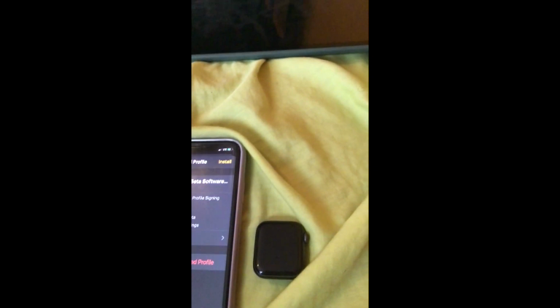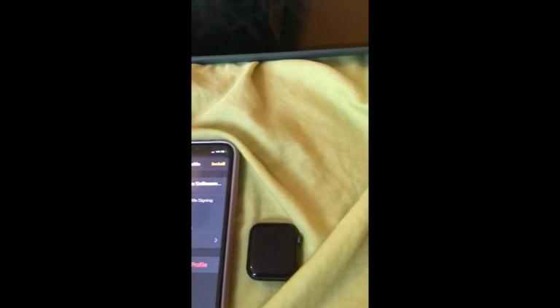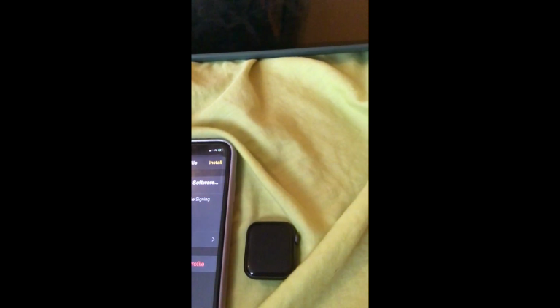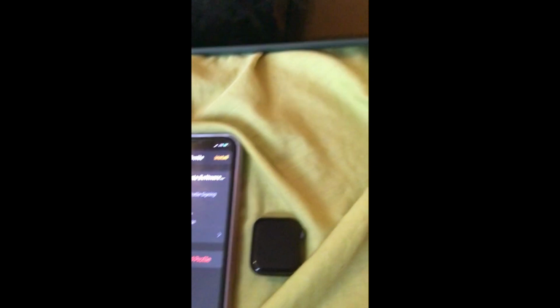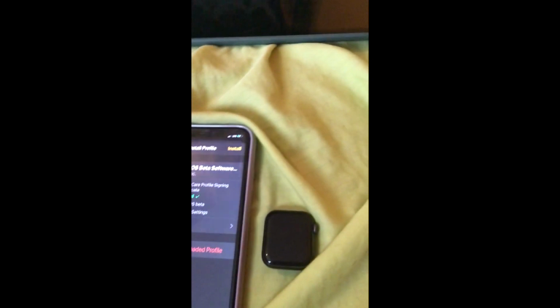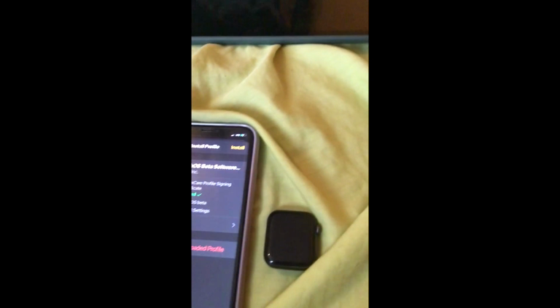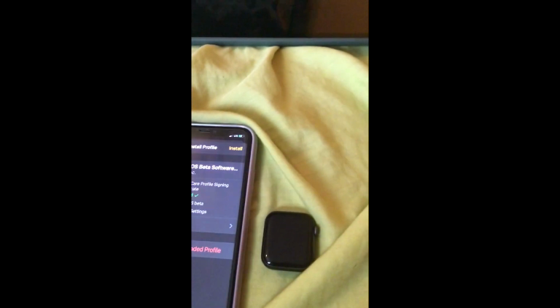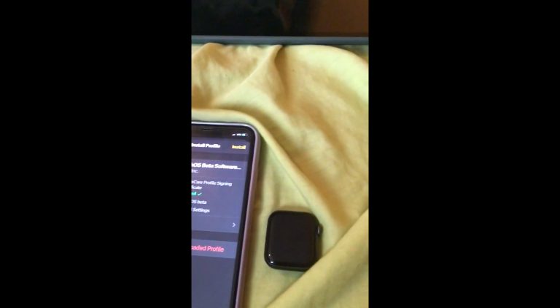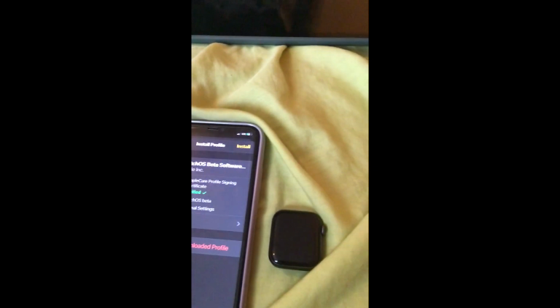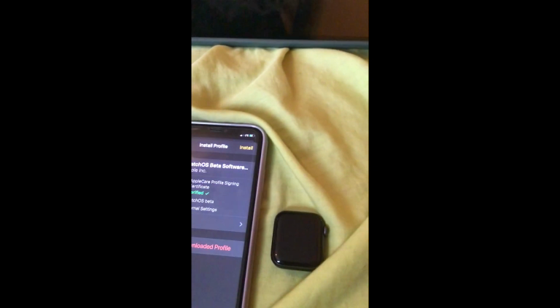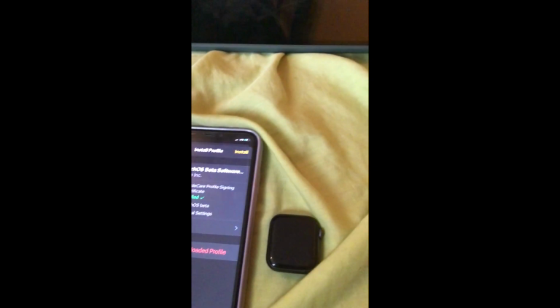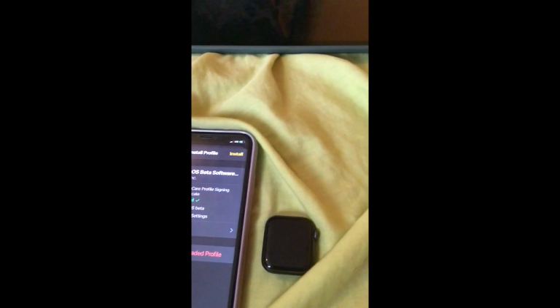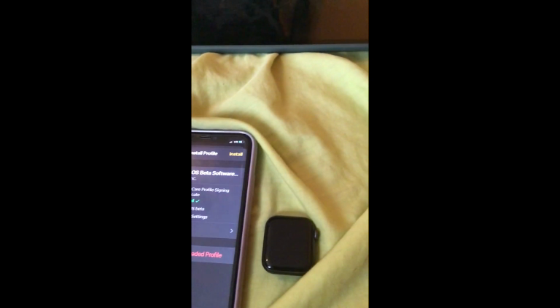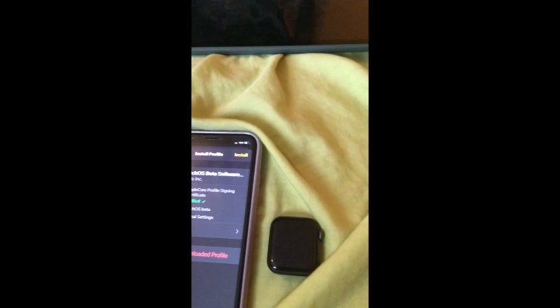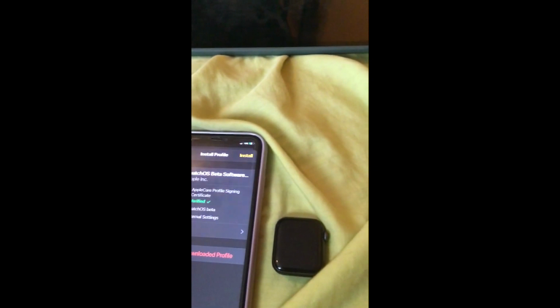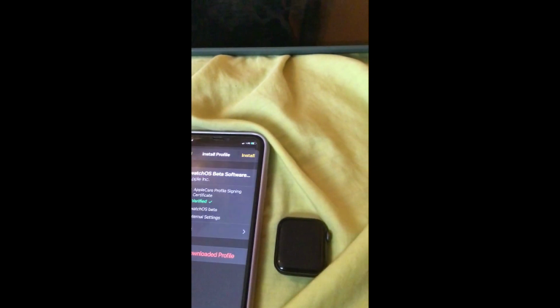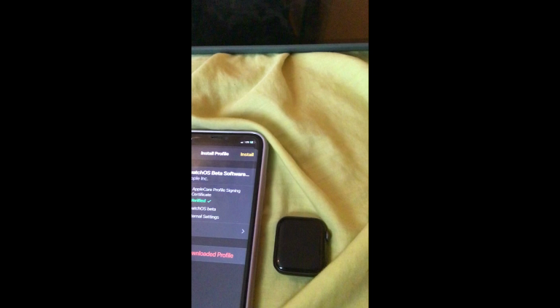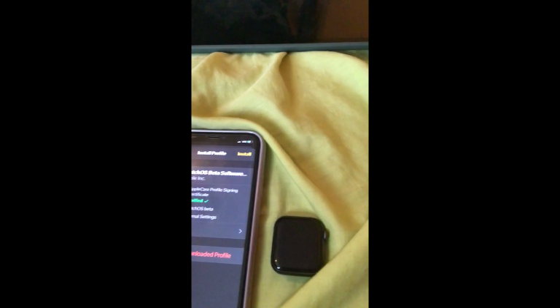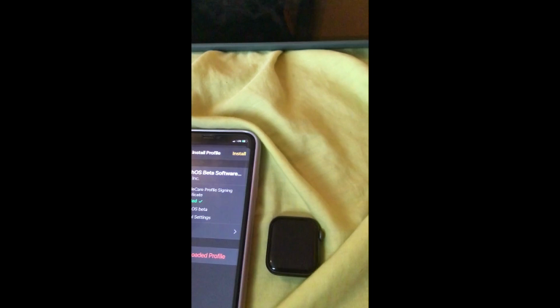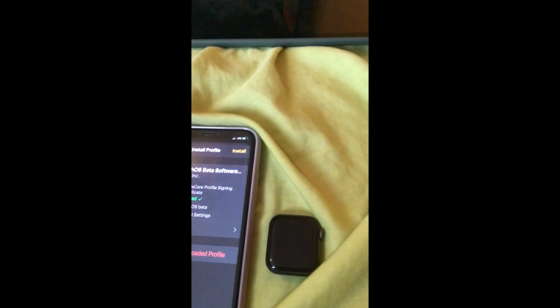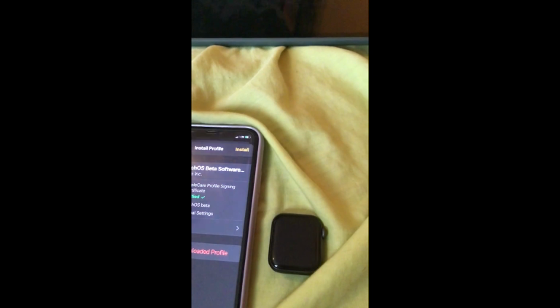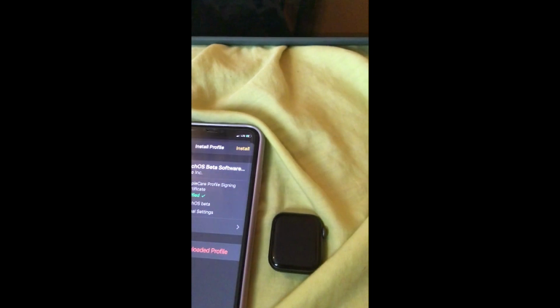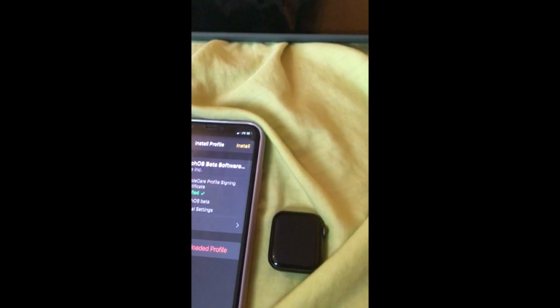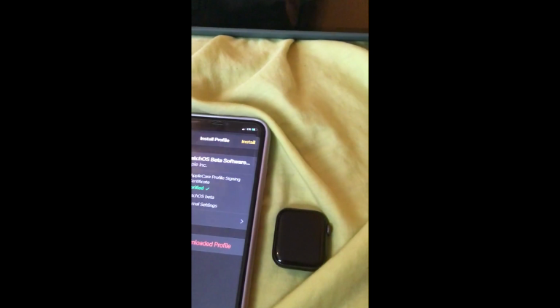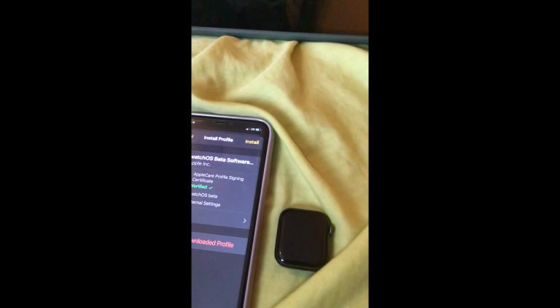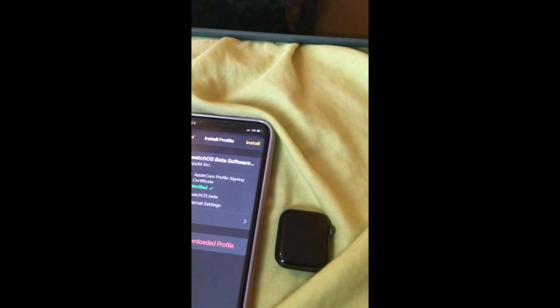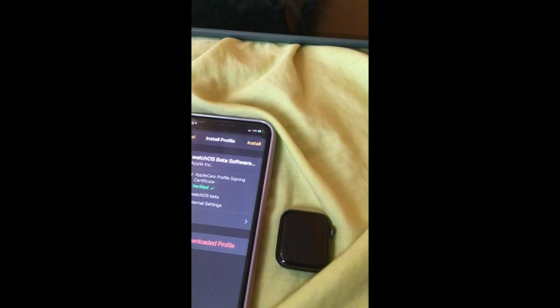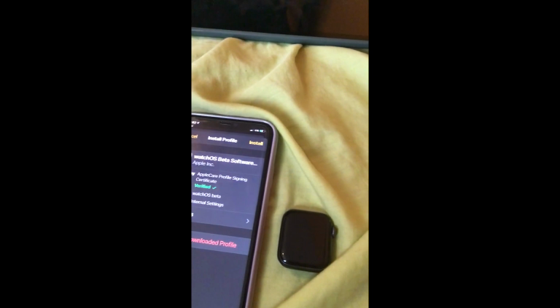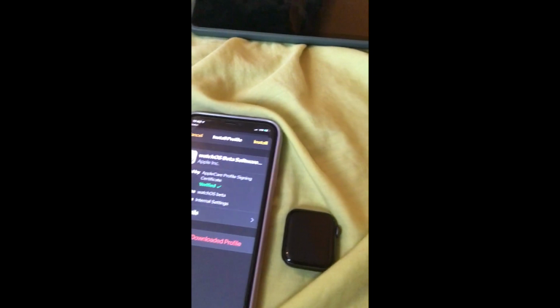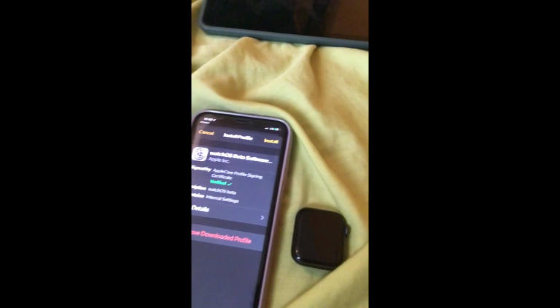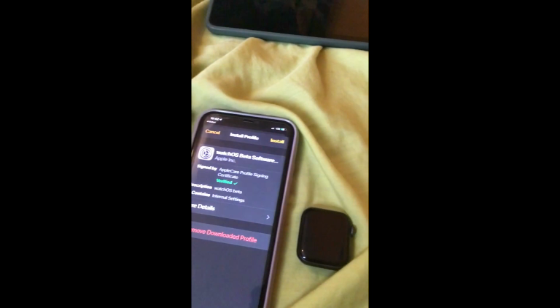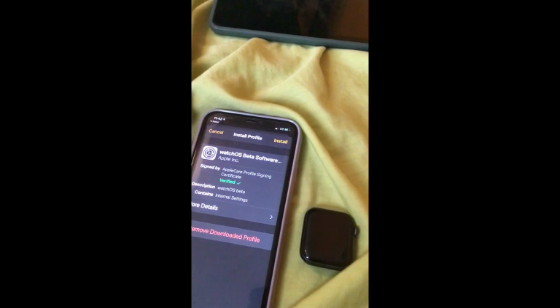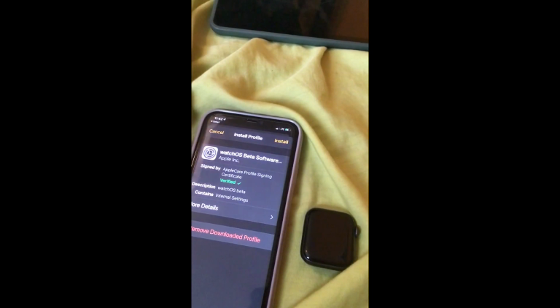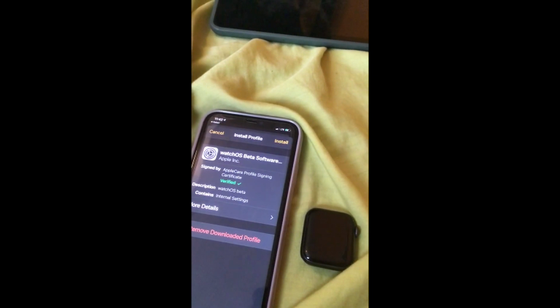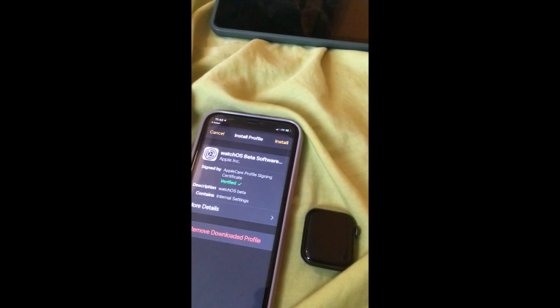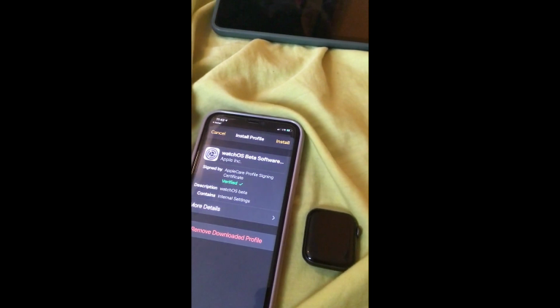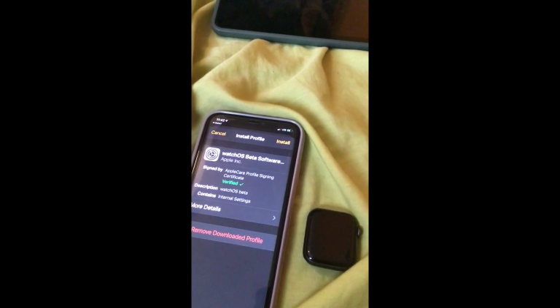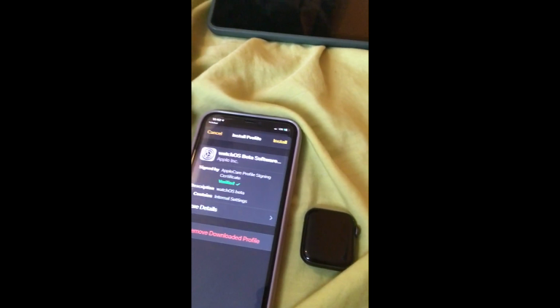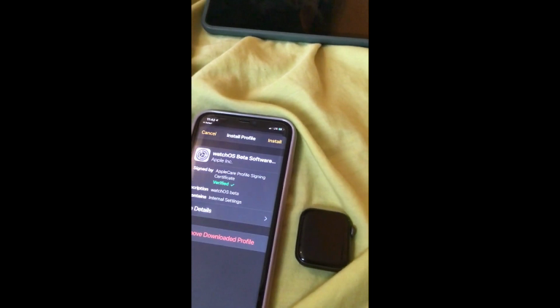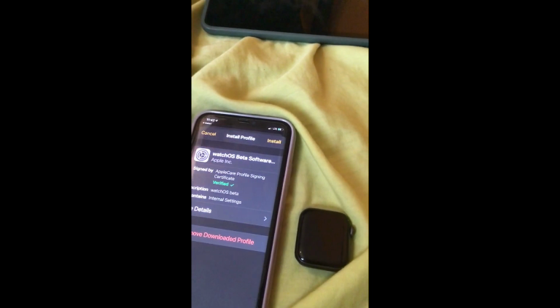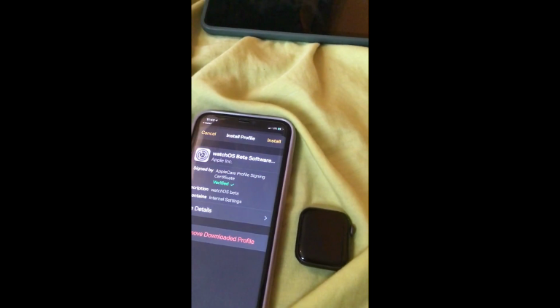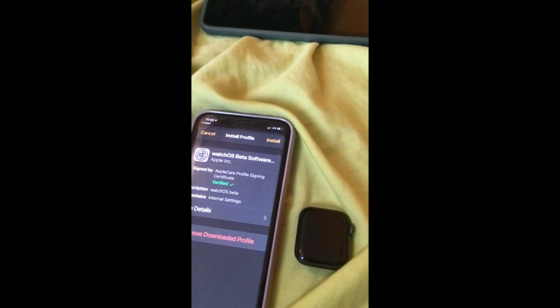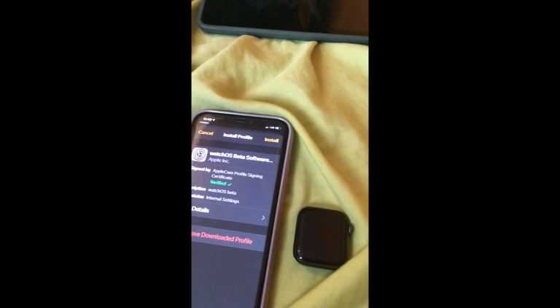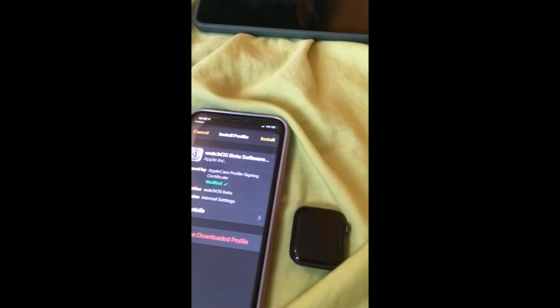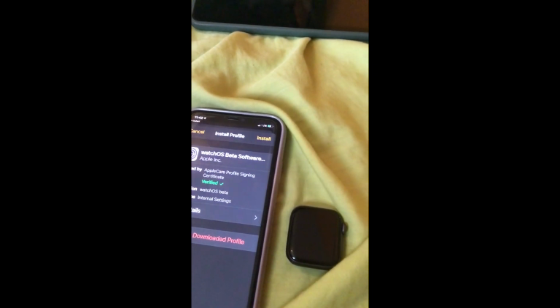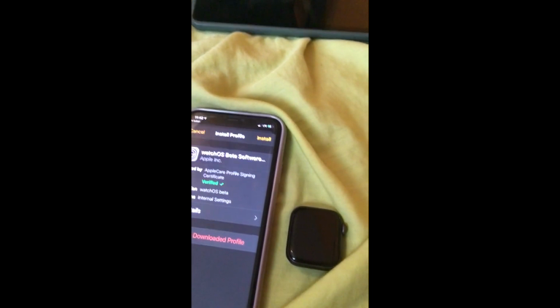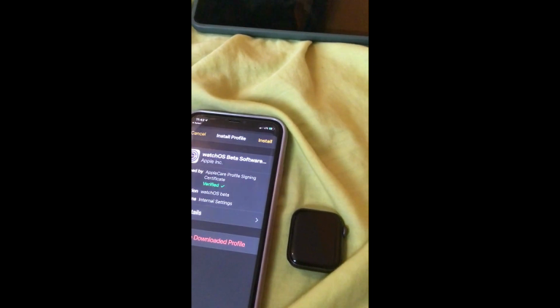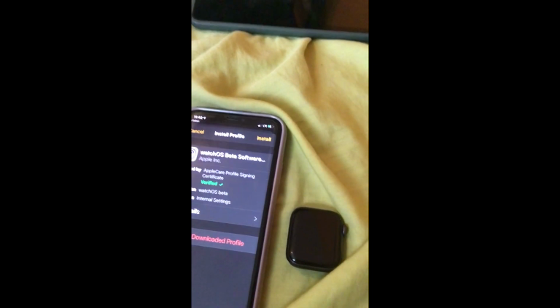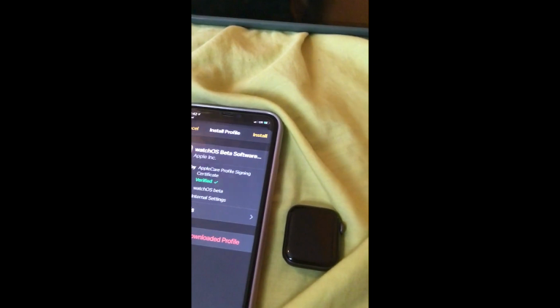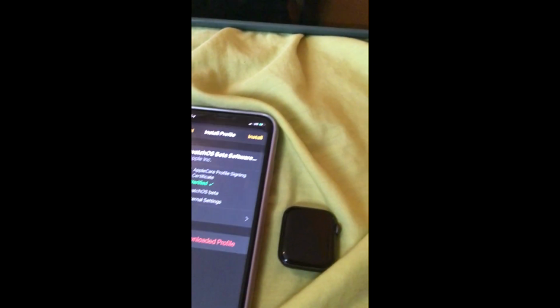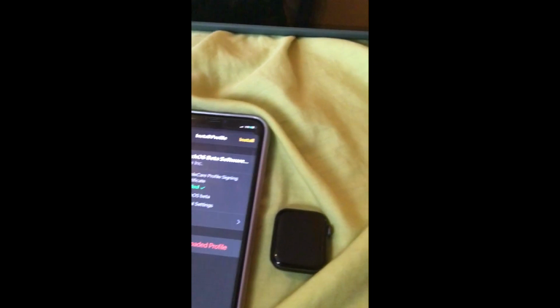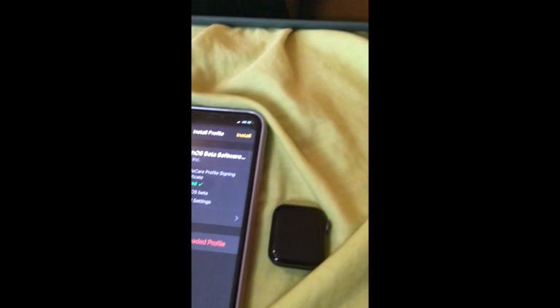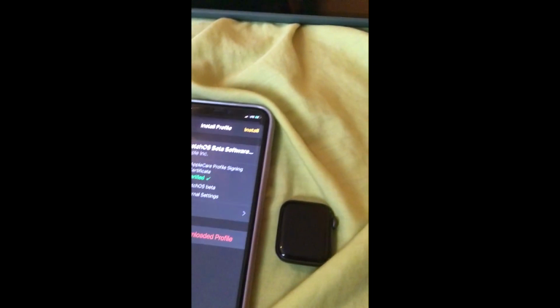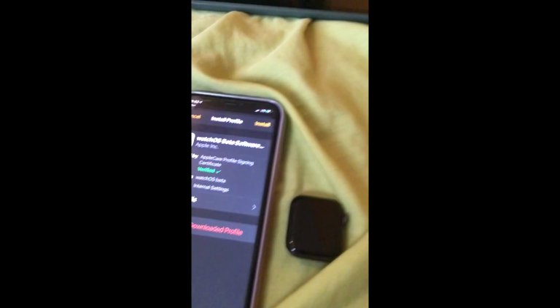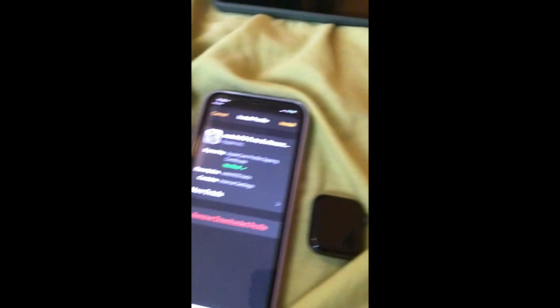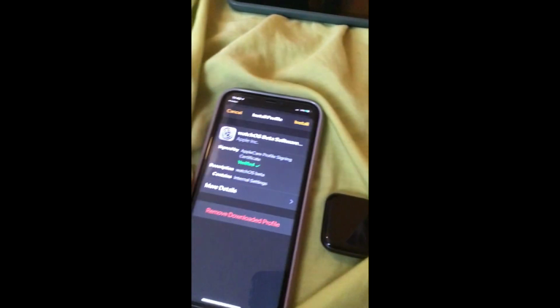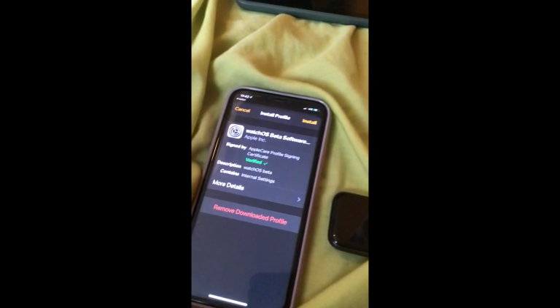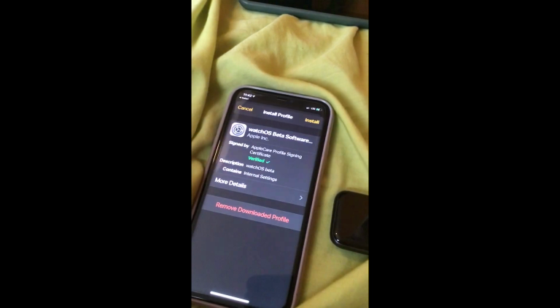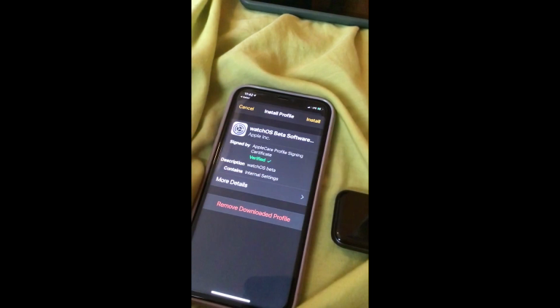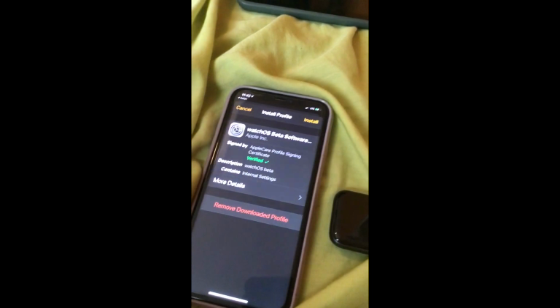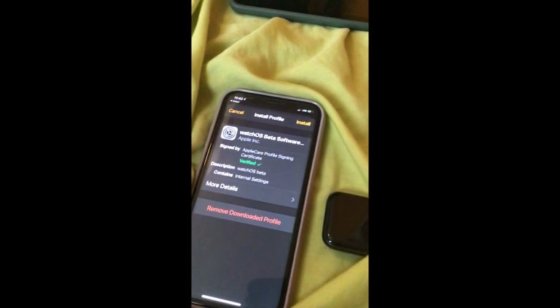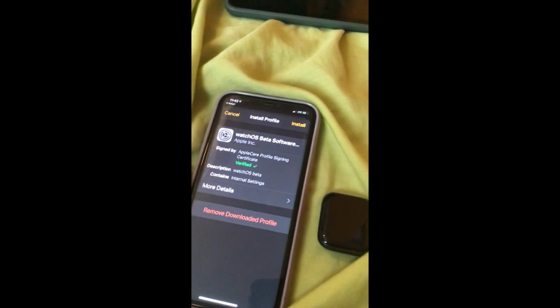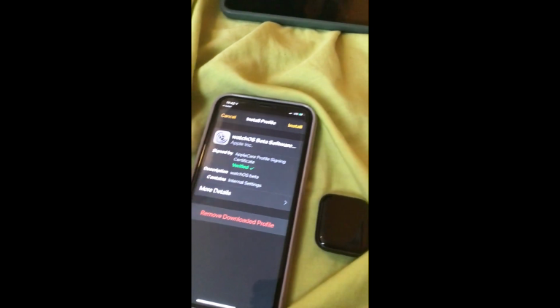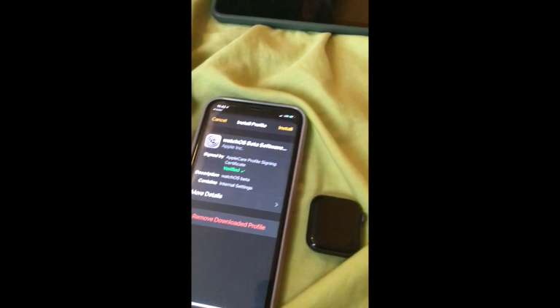So first, go on your phone and download the beta. Once the beta is installed, it should bring you to the Watch app.